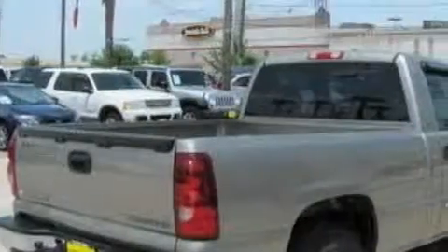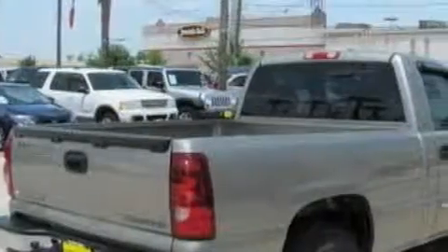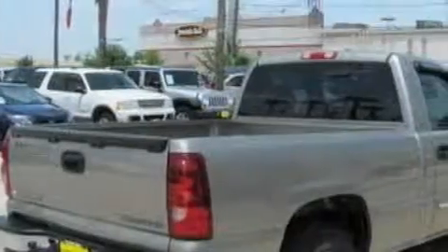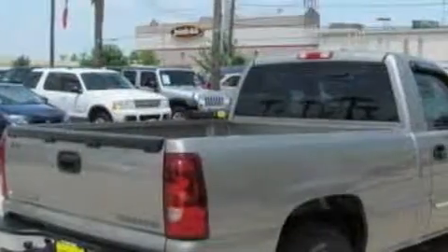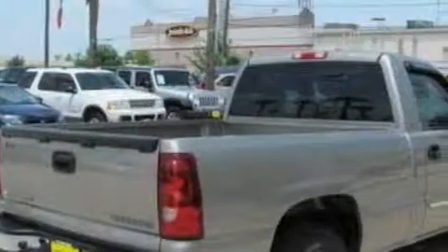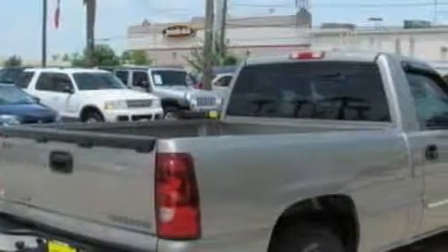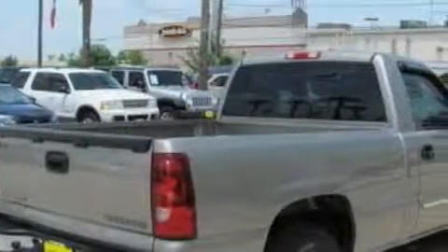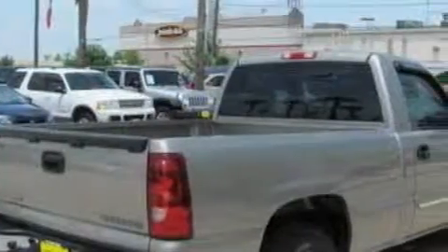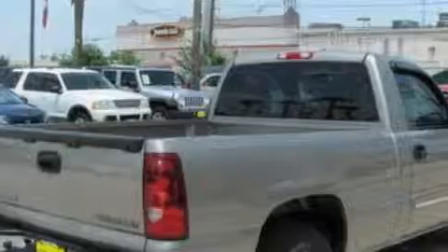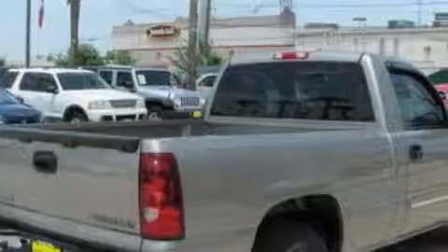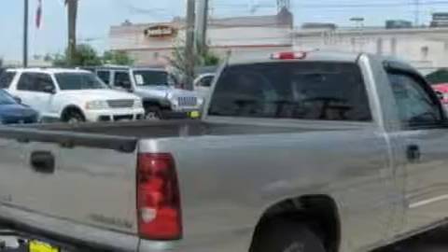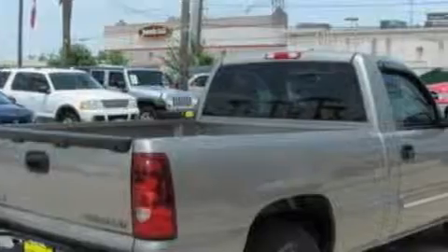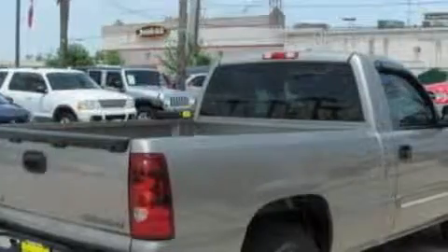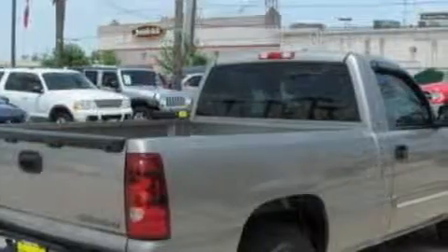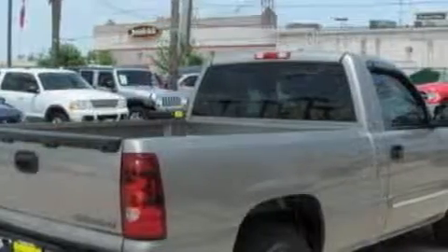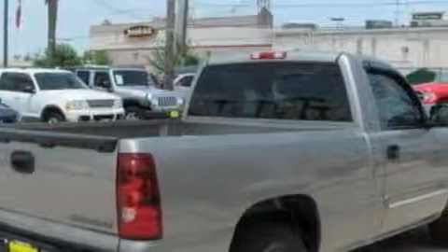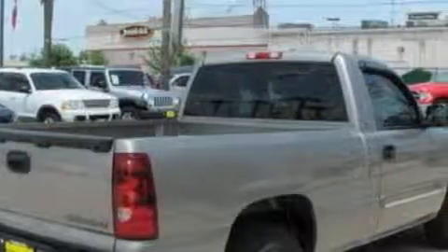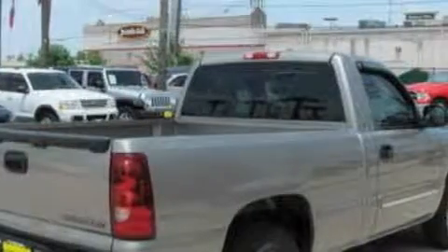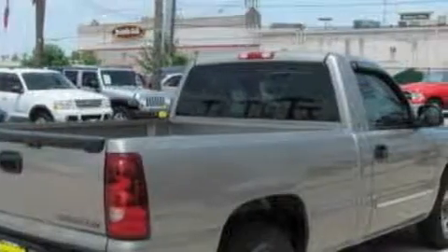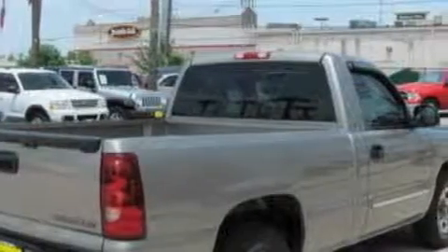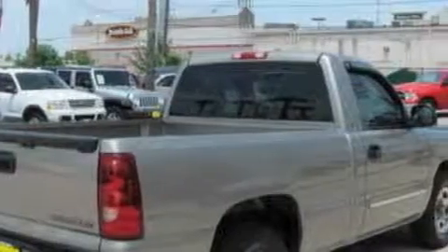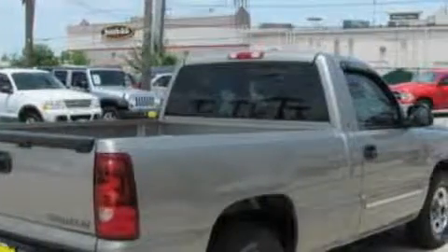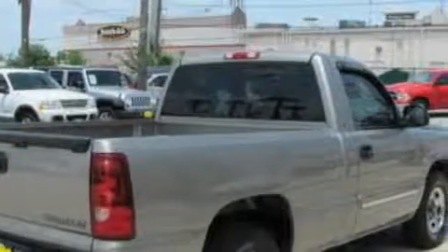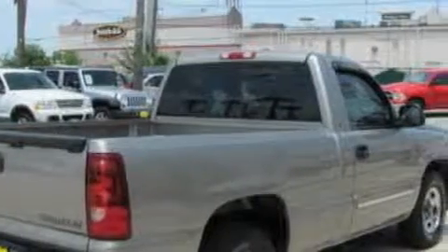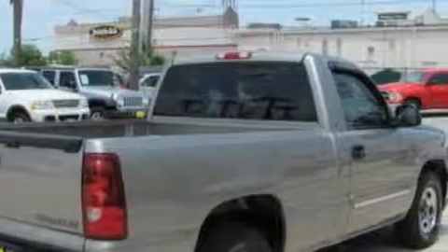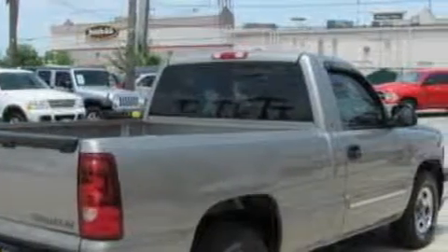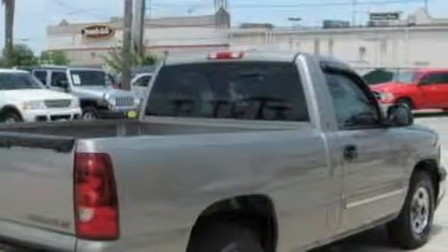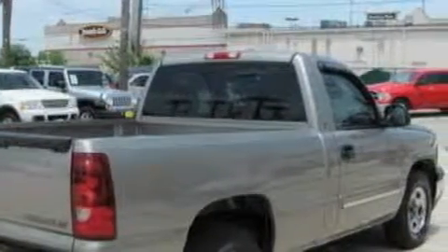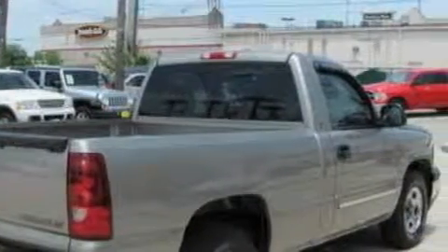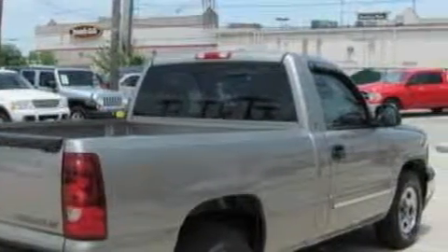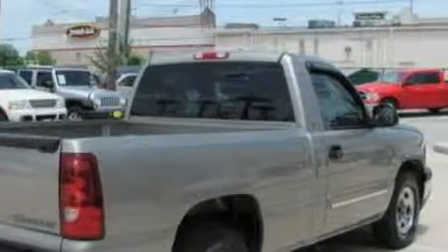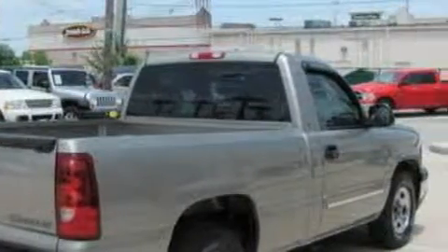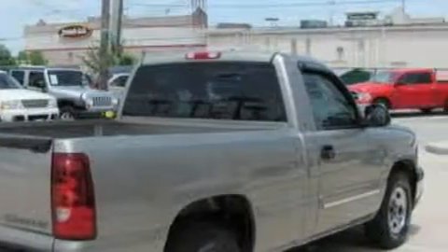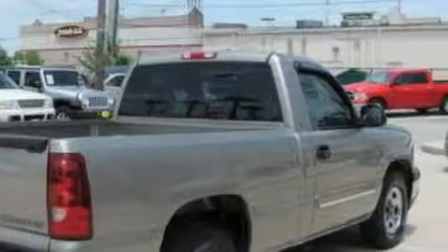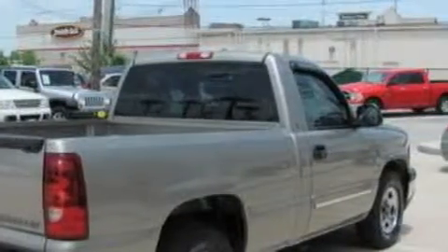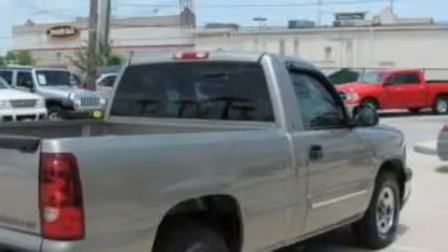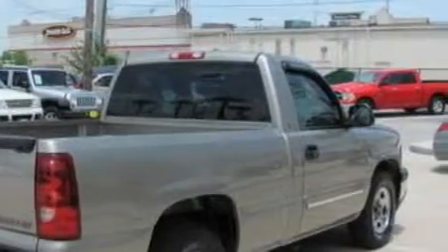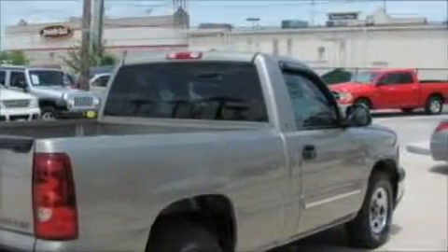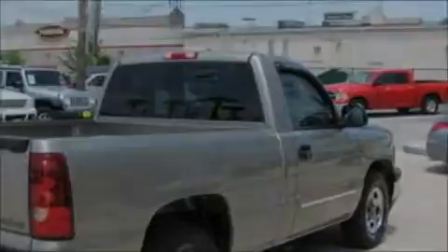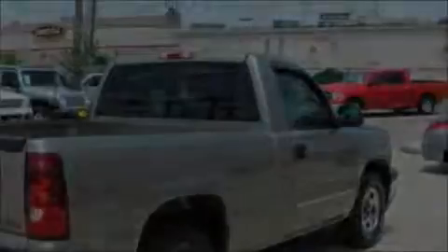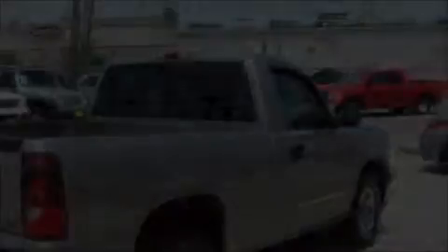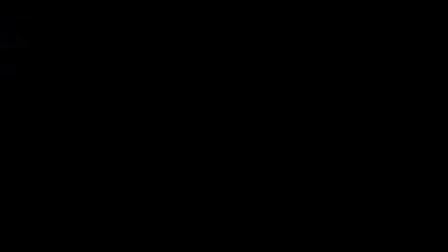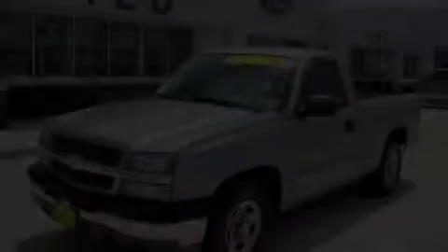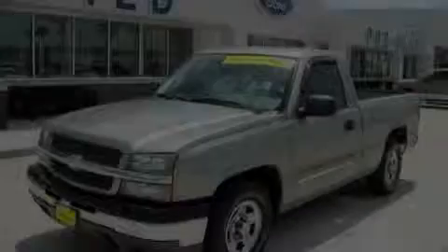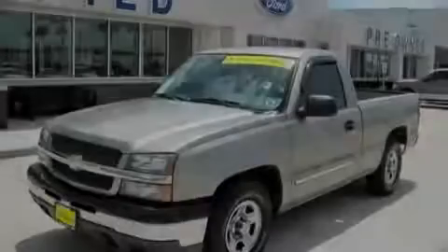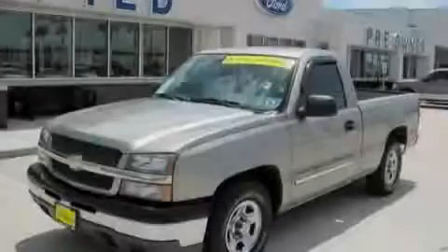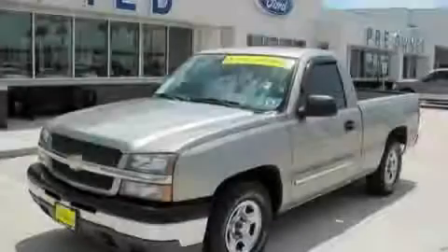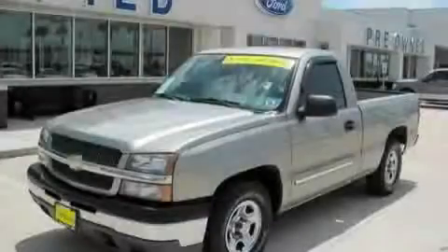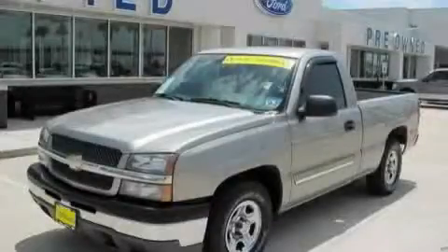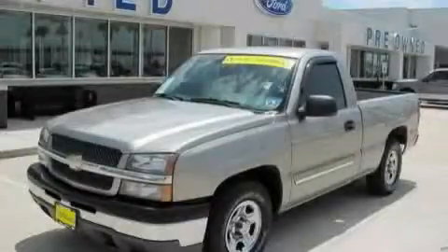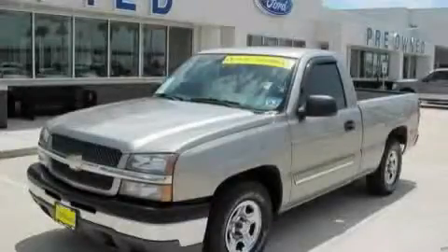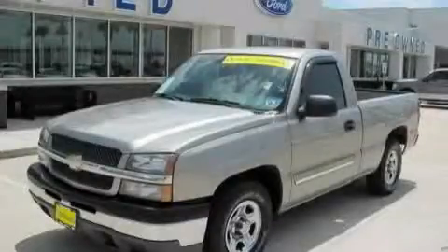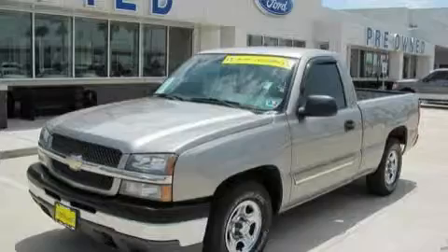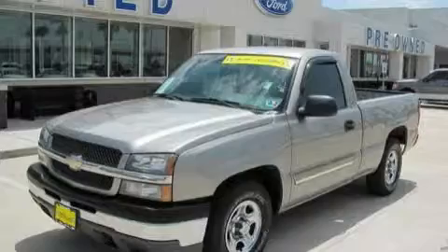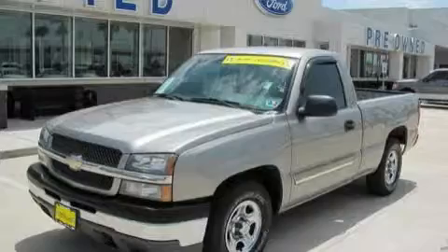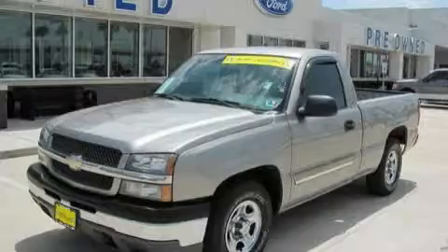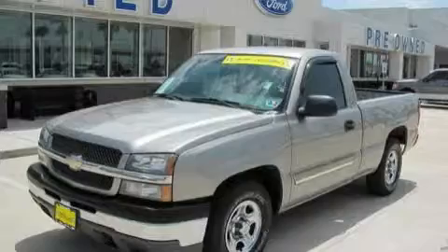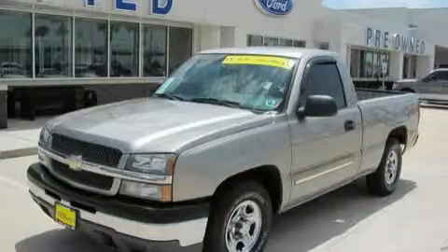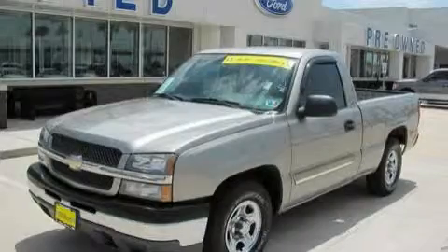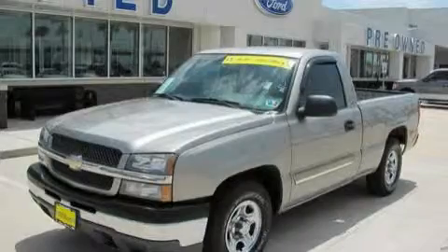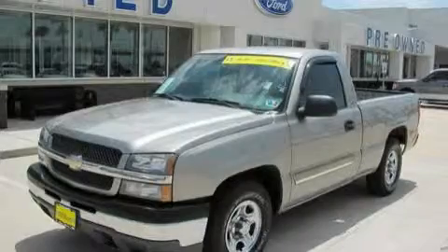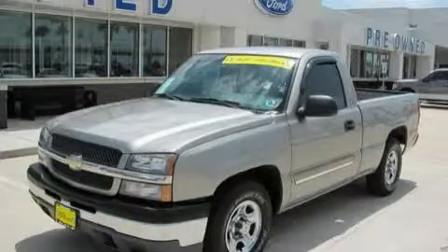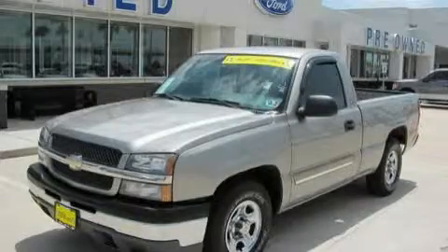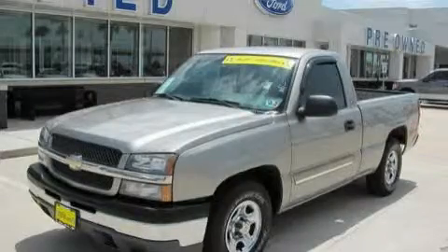It's easy to see why this automobile is an excellent choice. Please call us today for more information on this great vehicle.